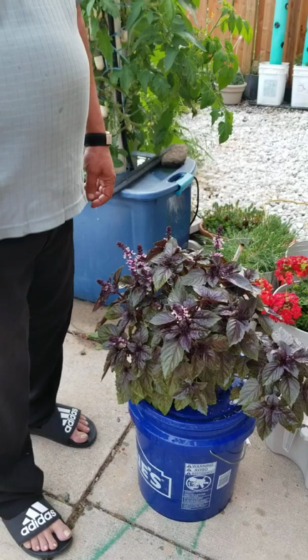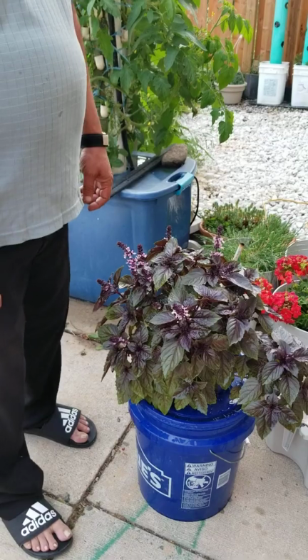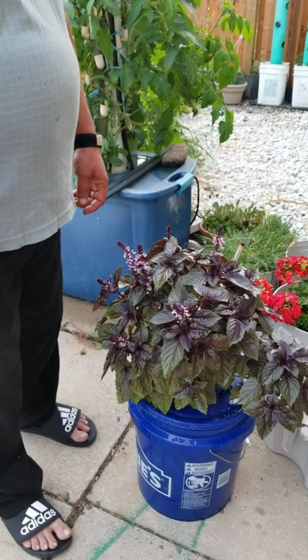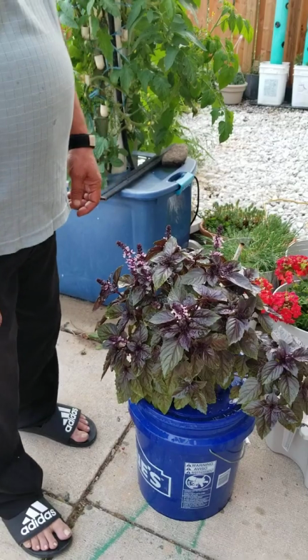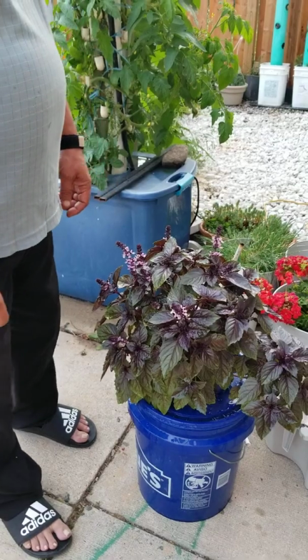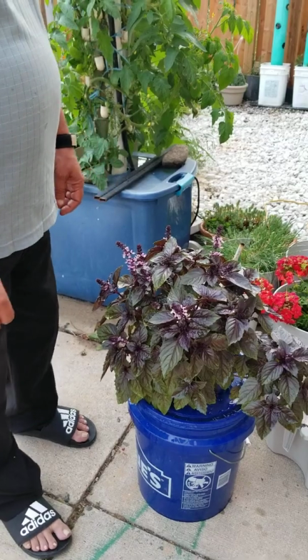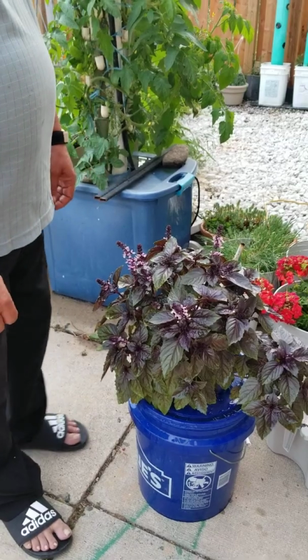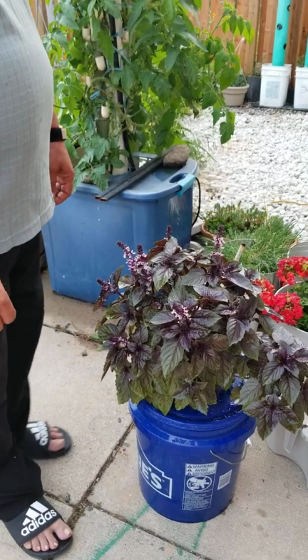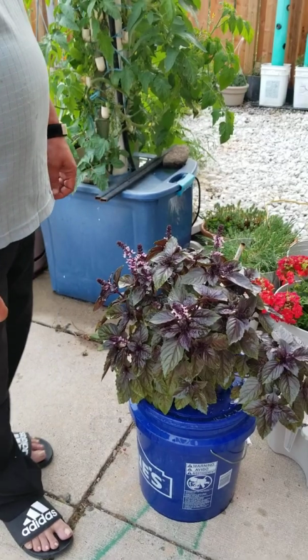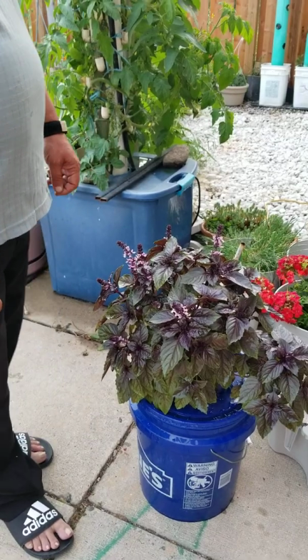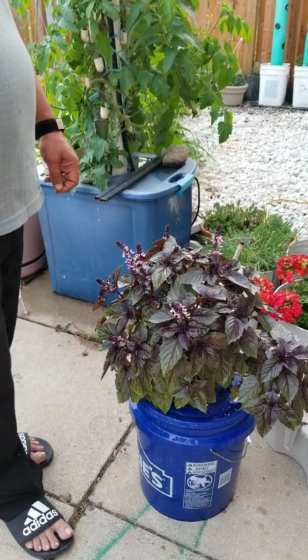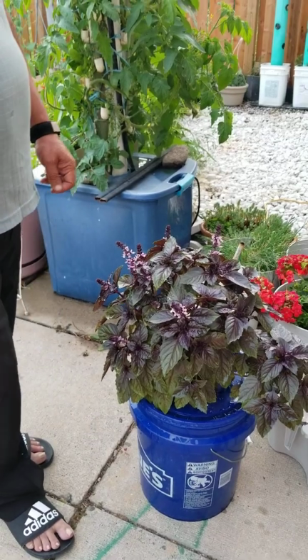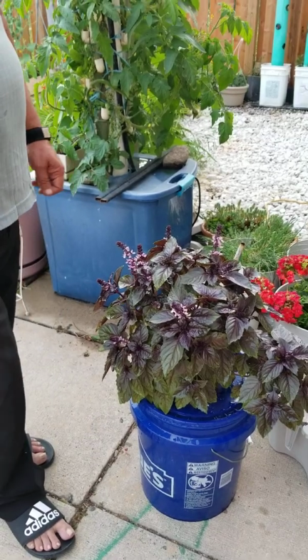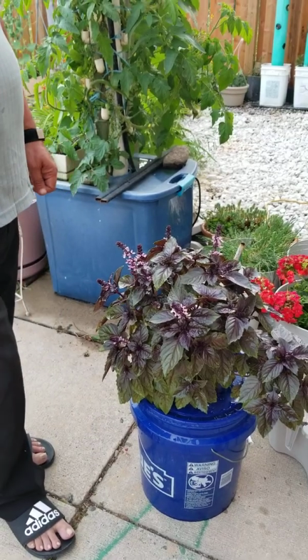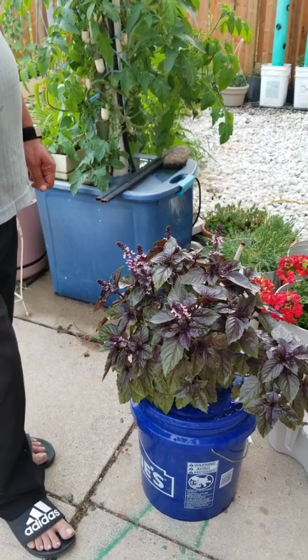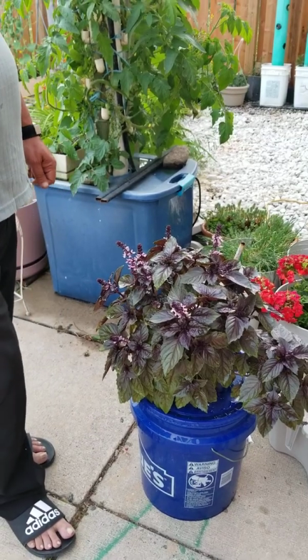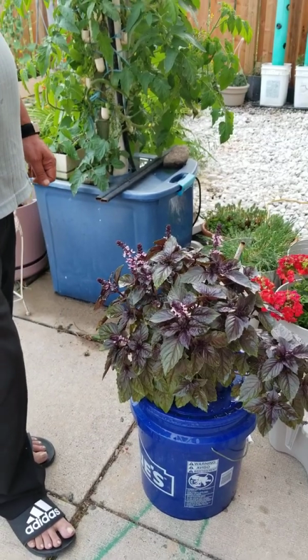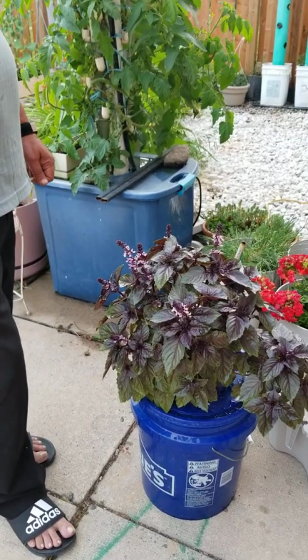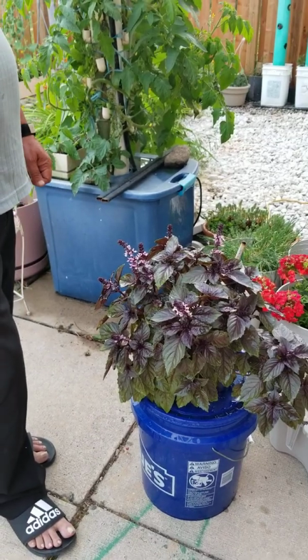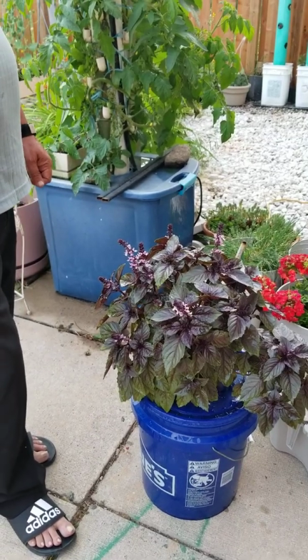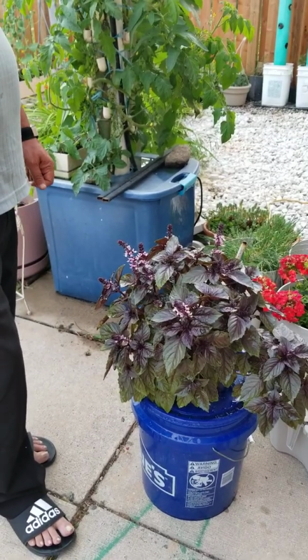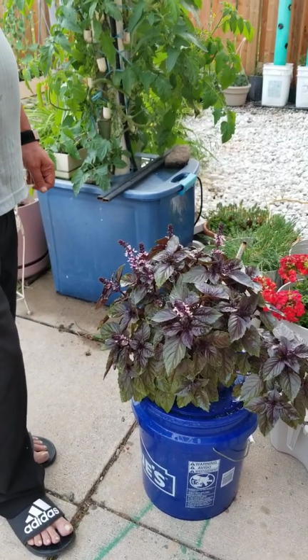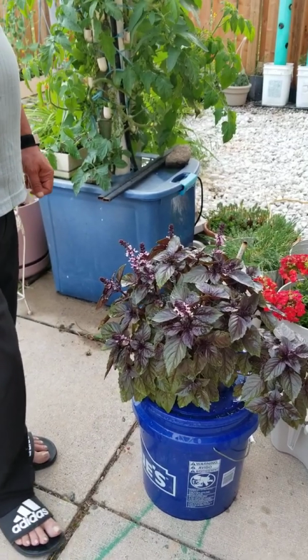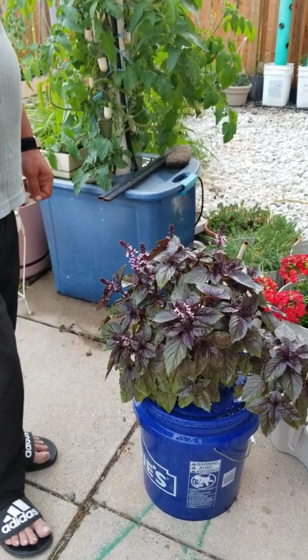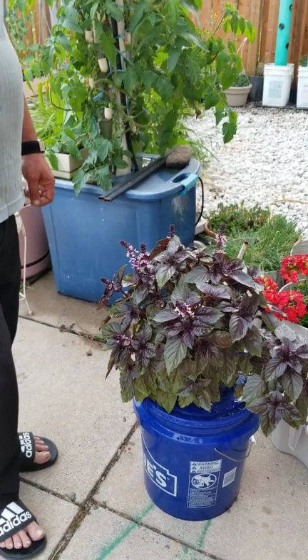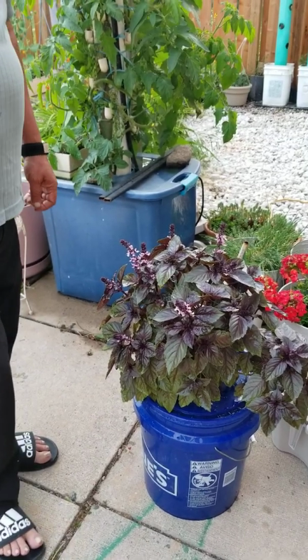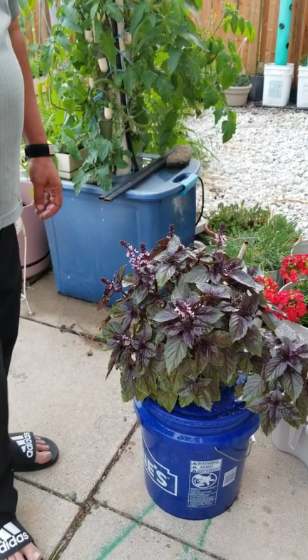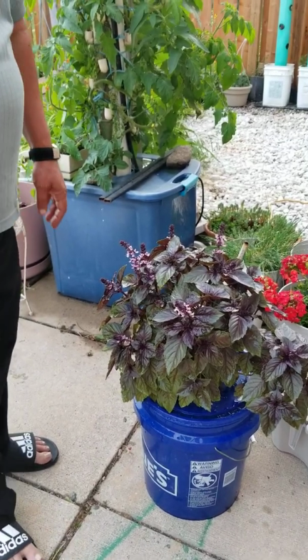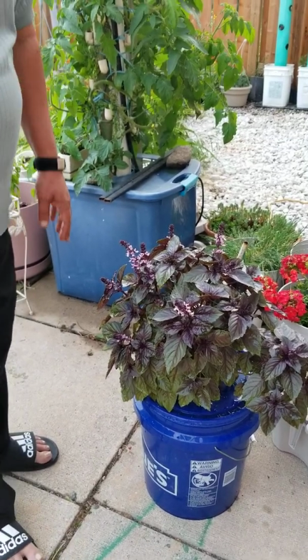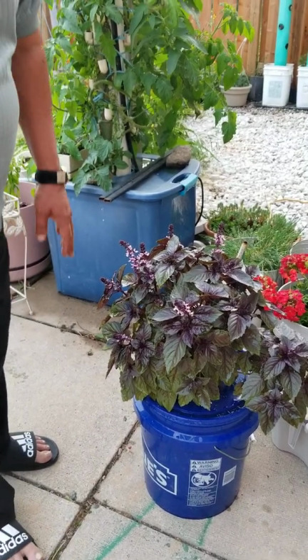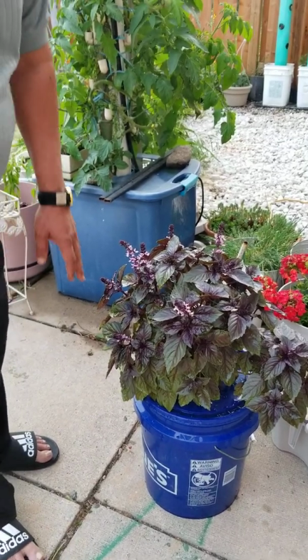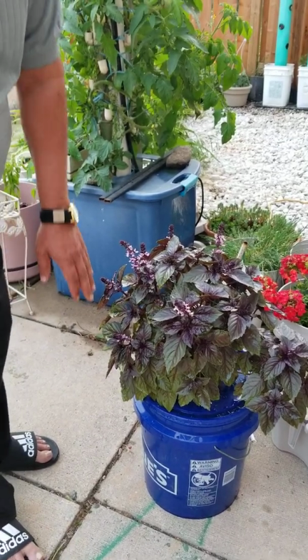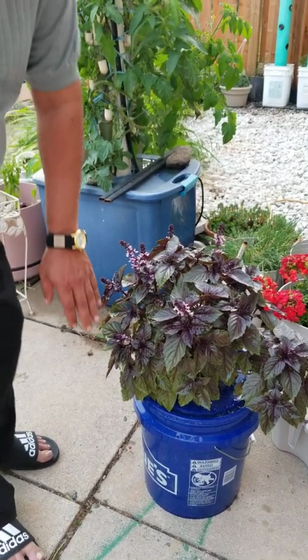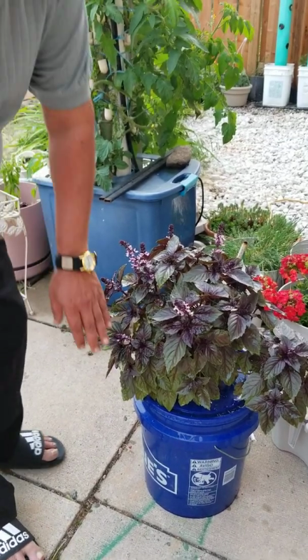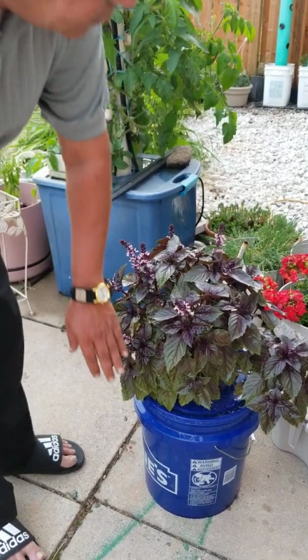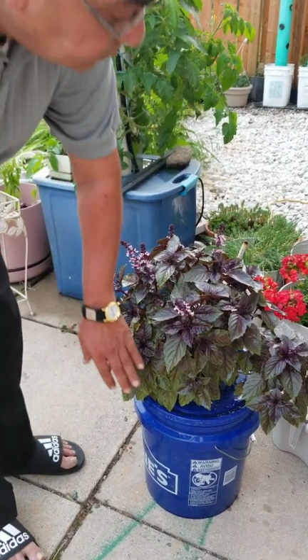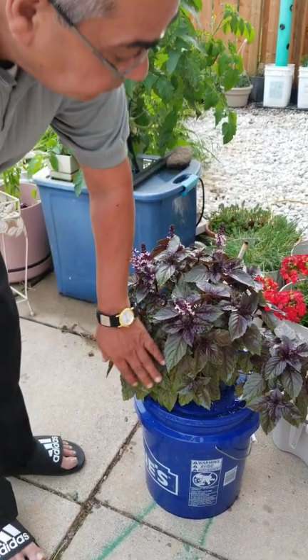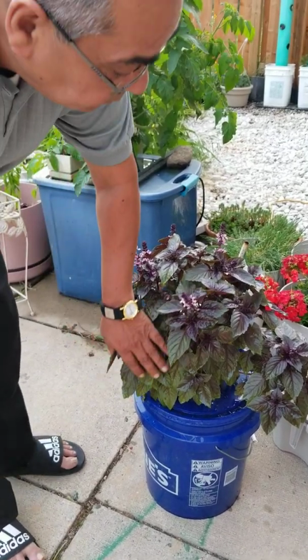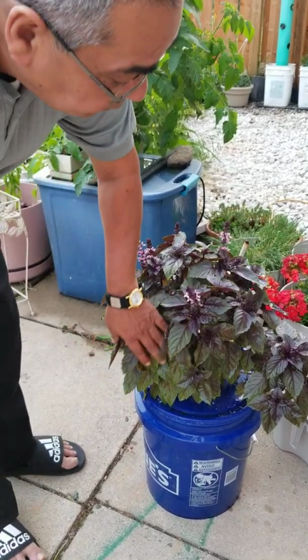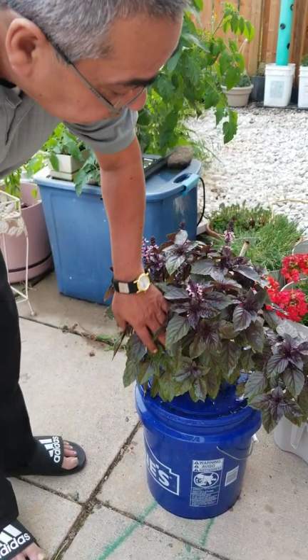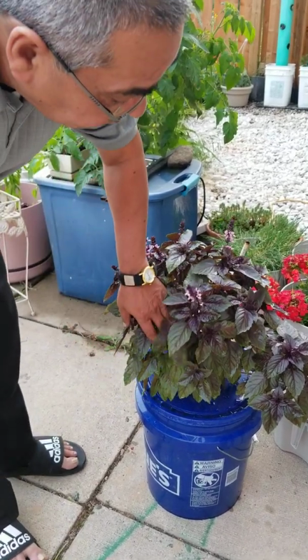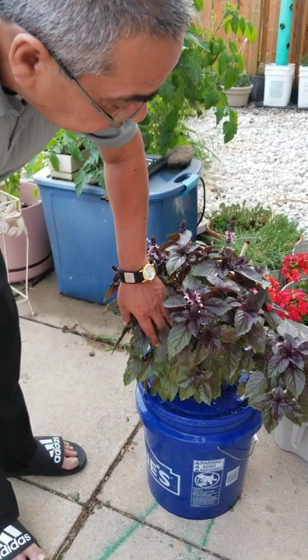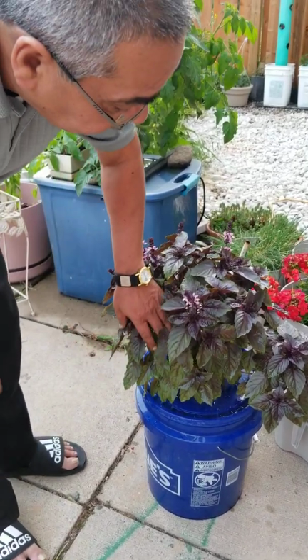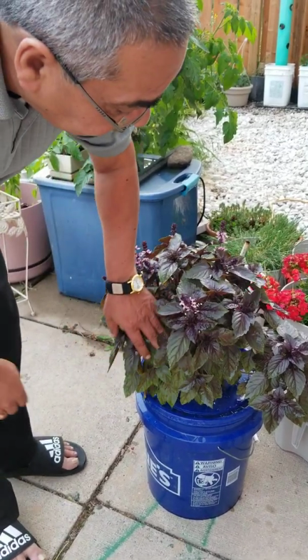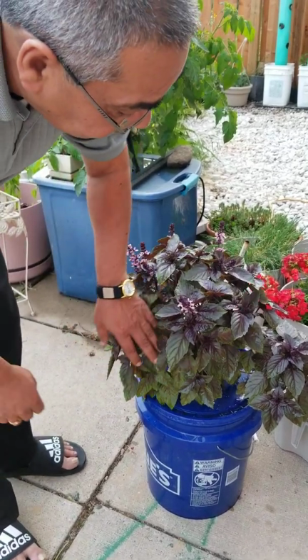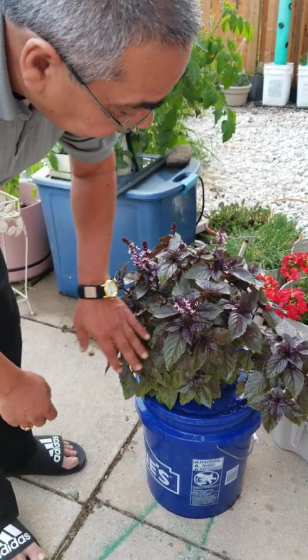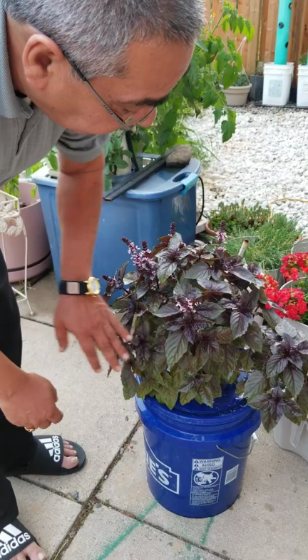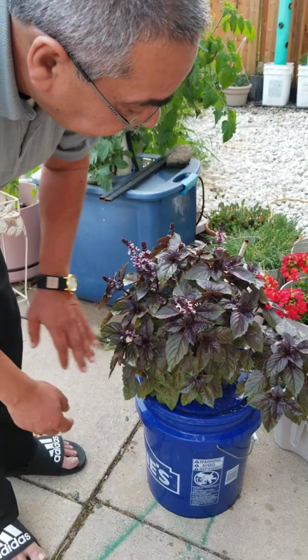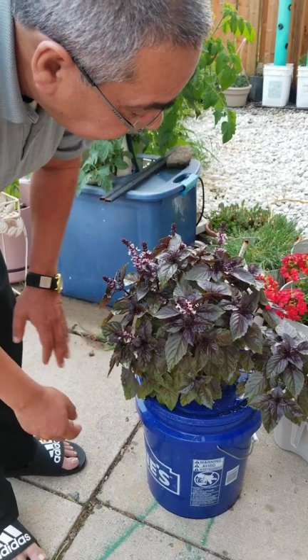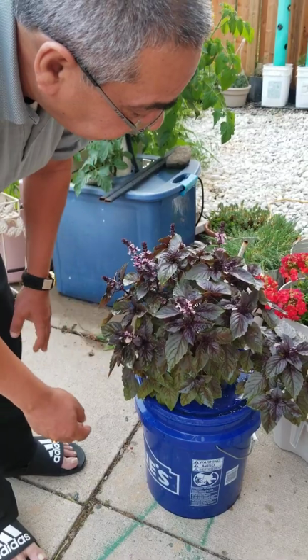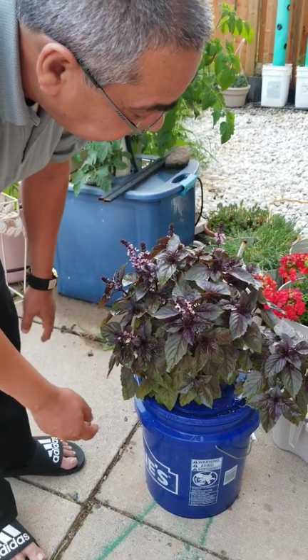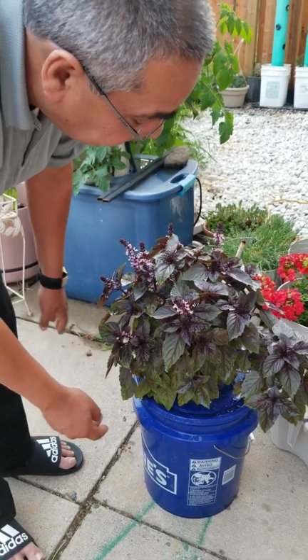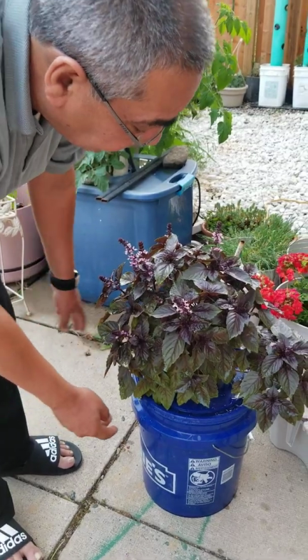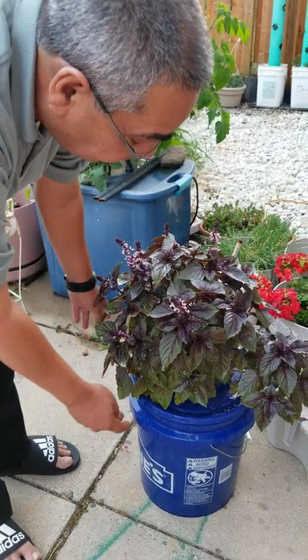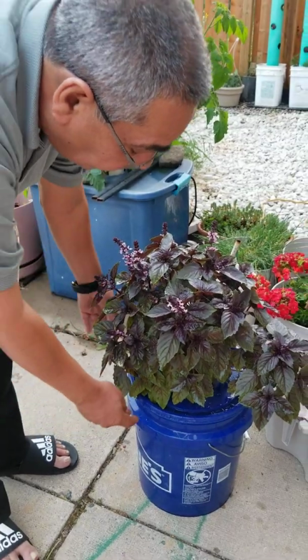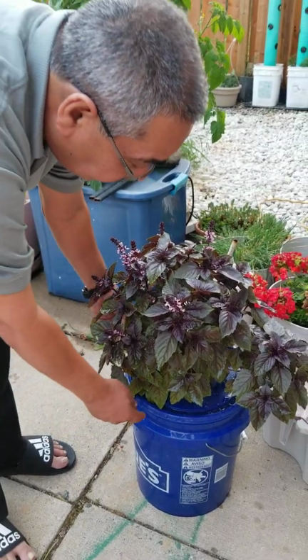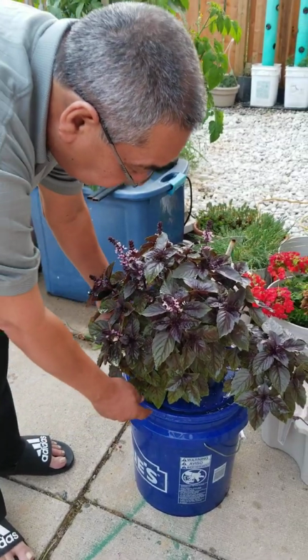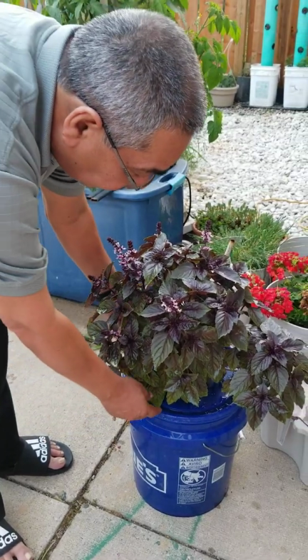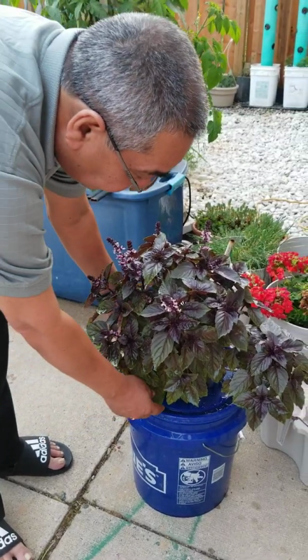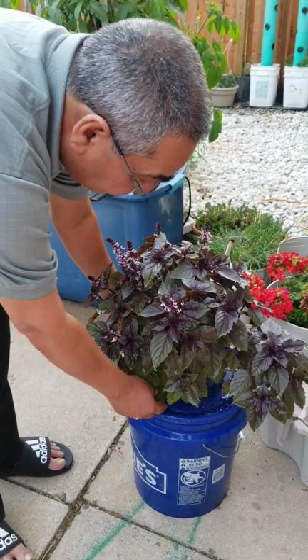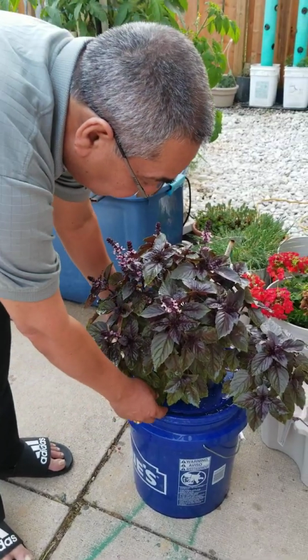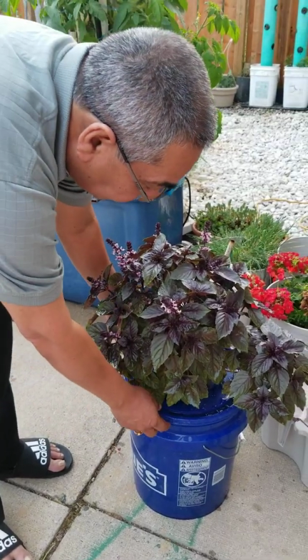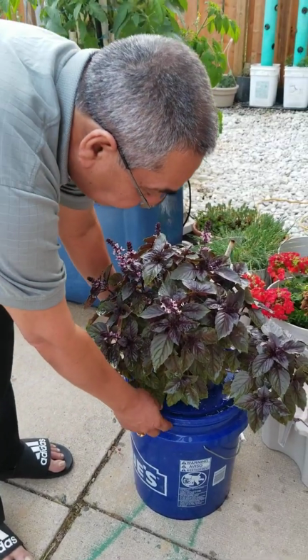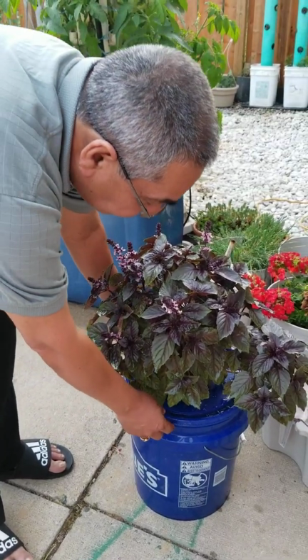This is Sati Varma. We are here again to show you some of the plants. This one is a very low maintenance plant.